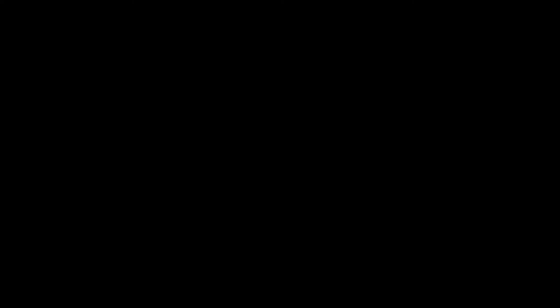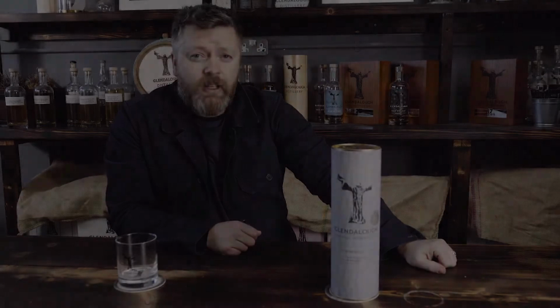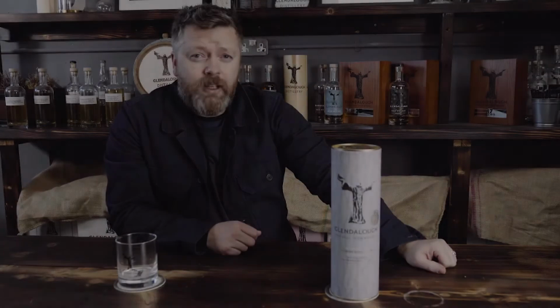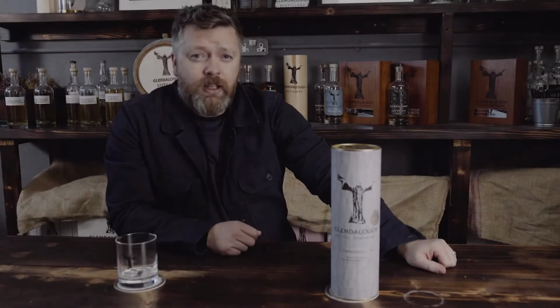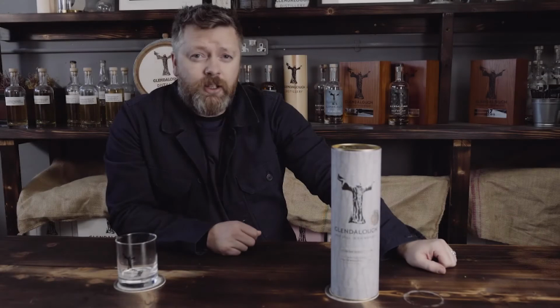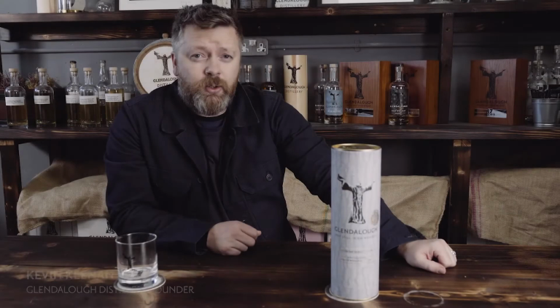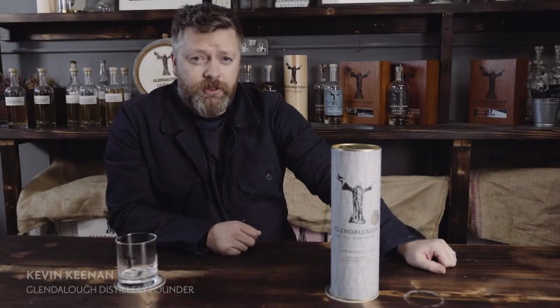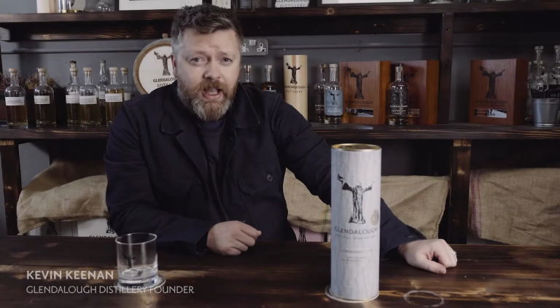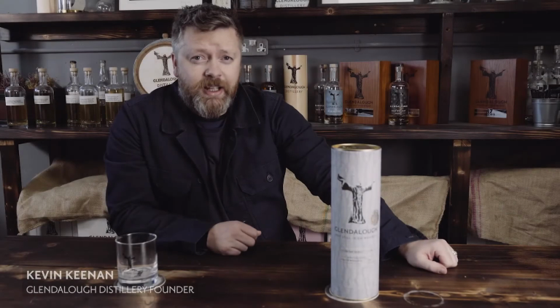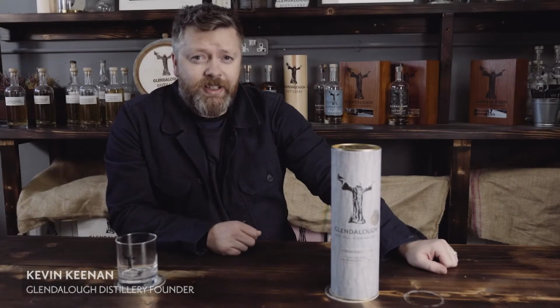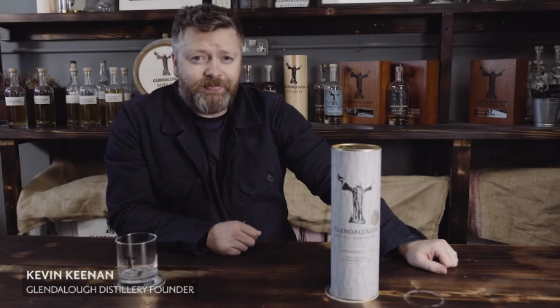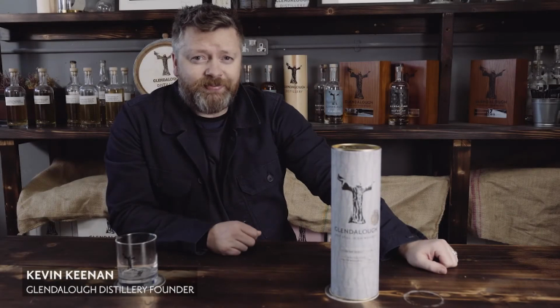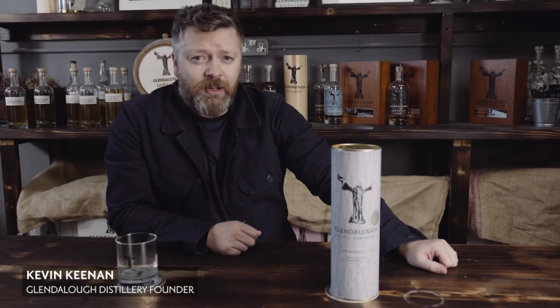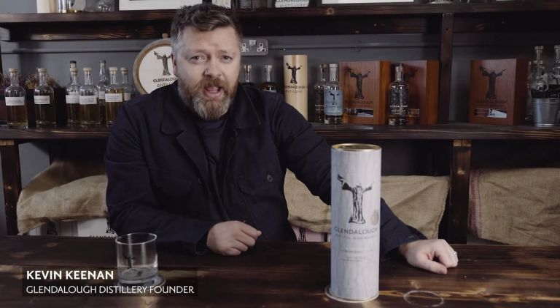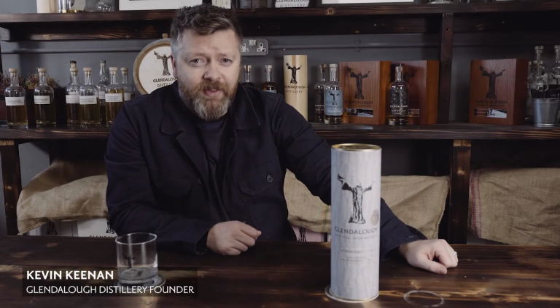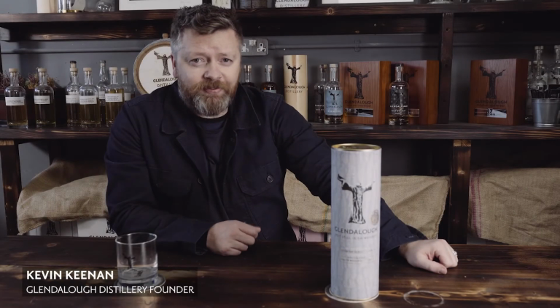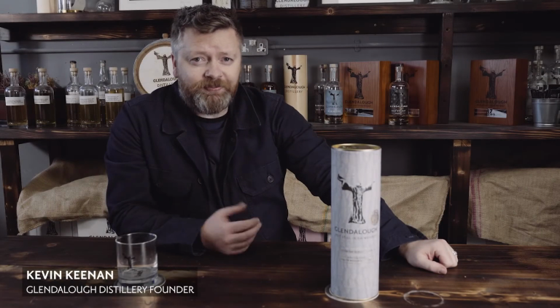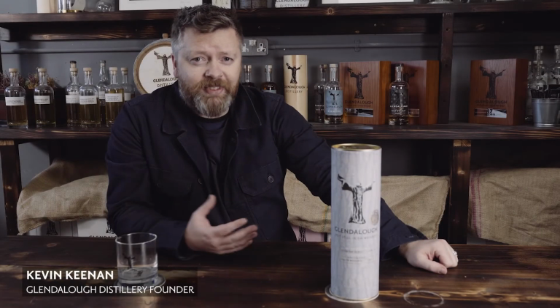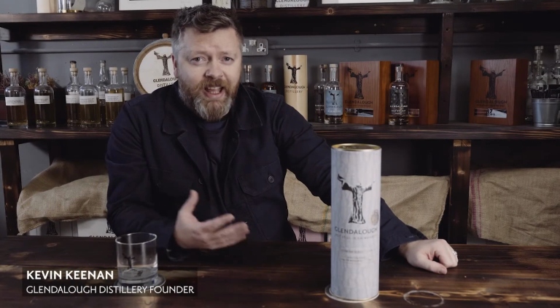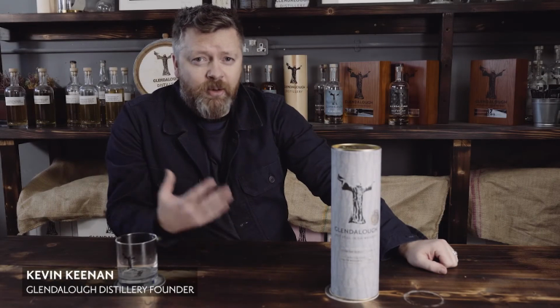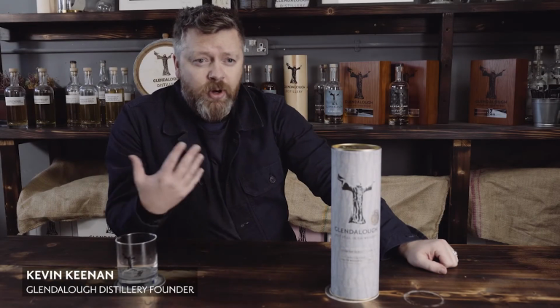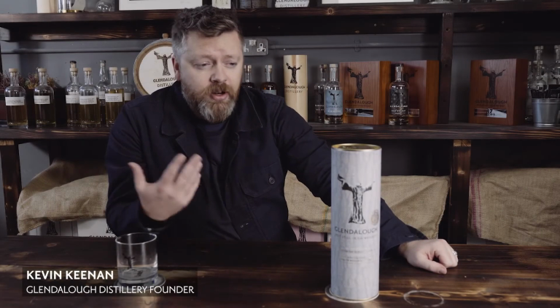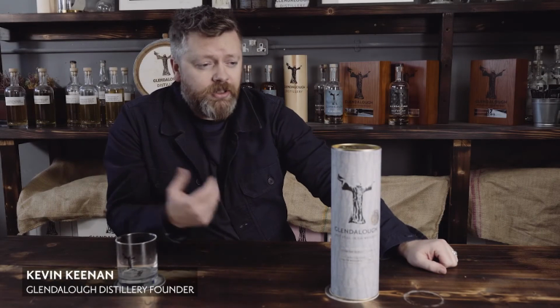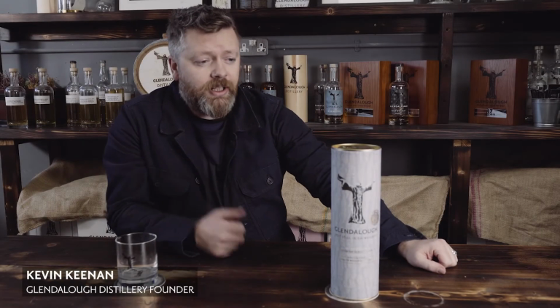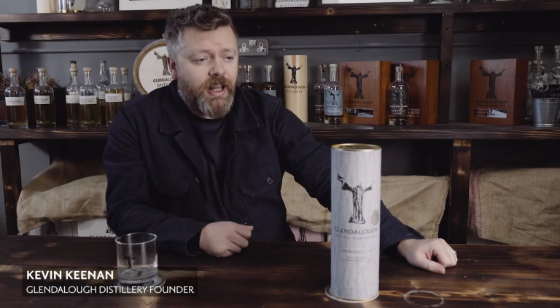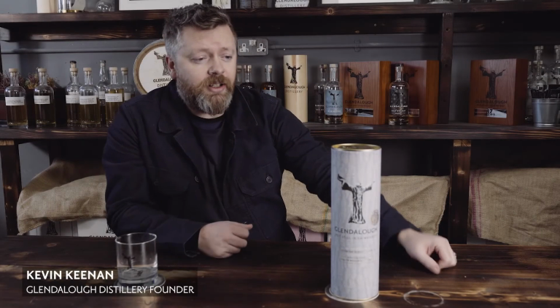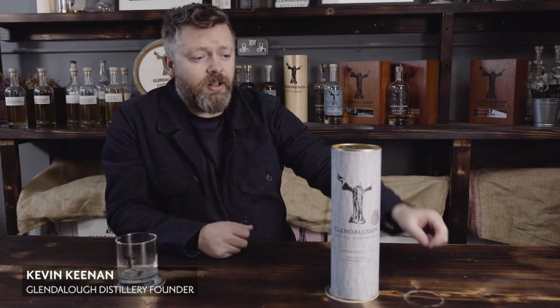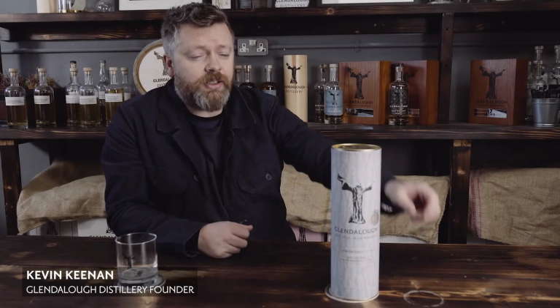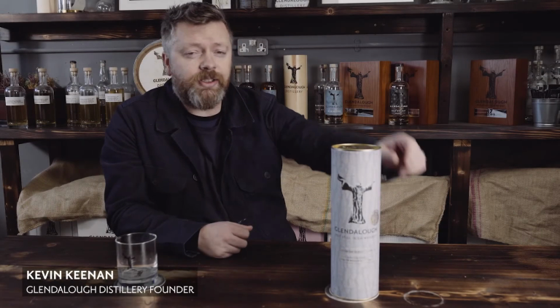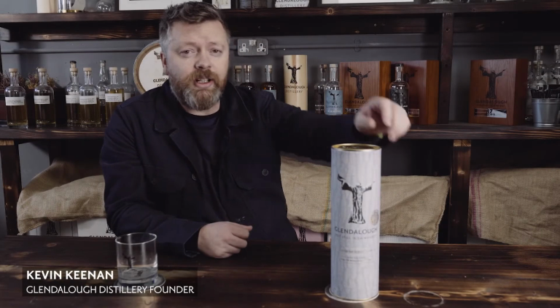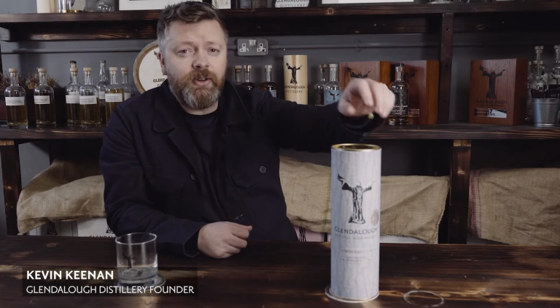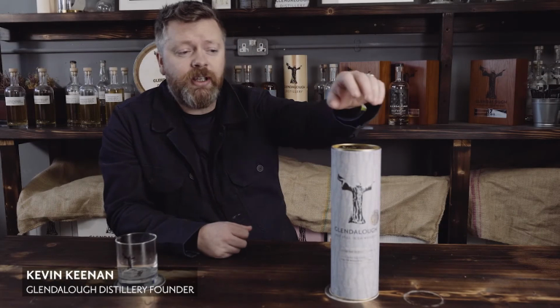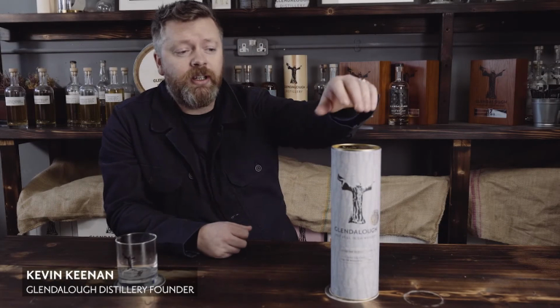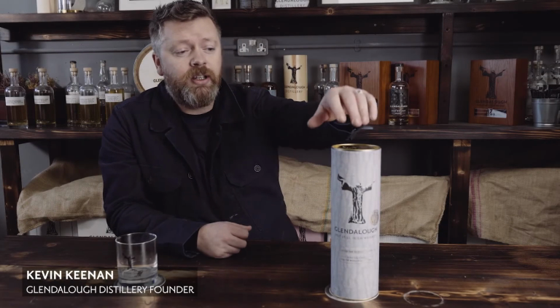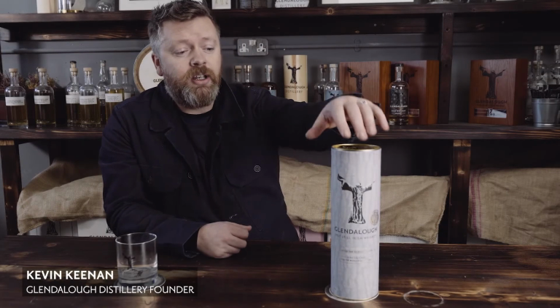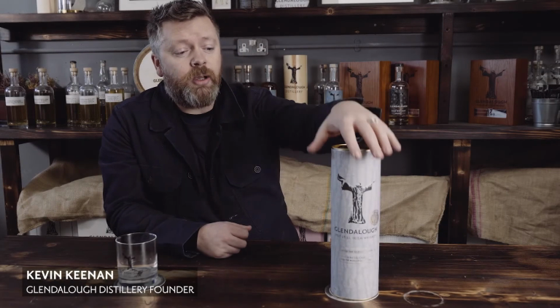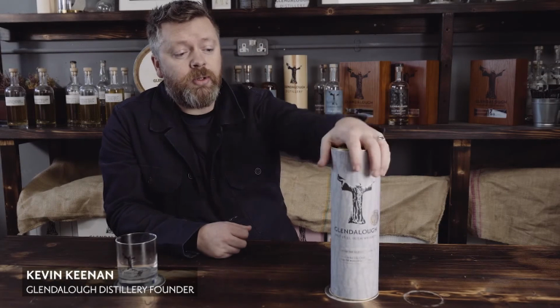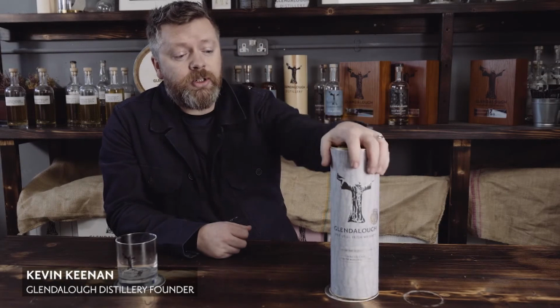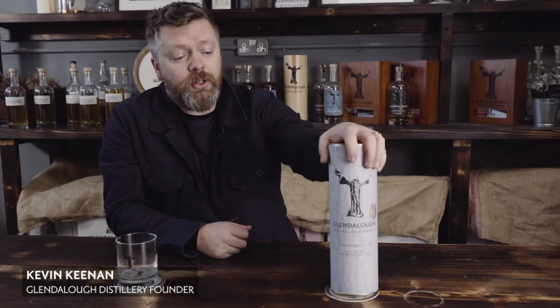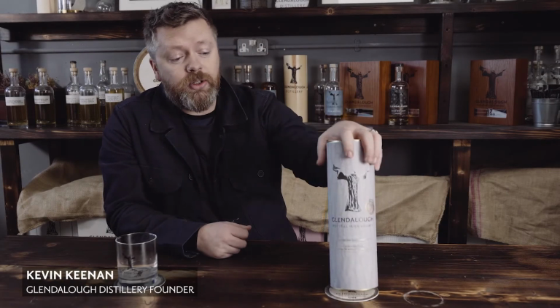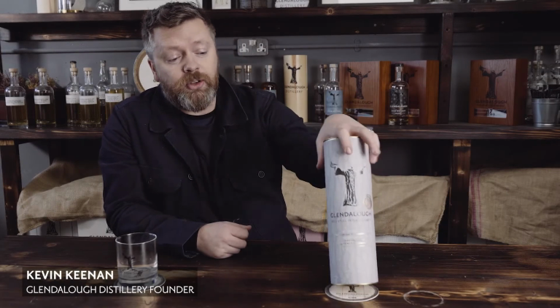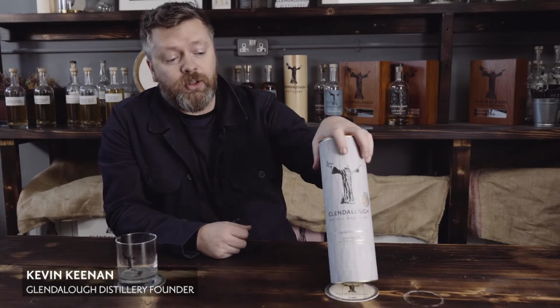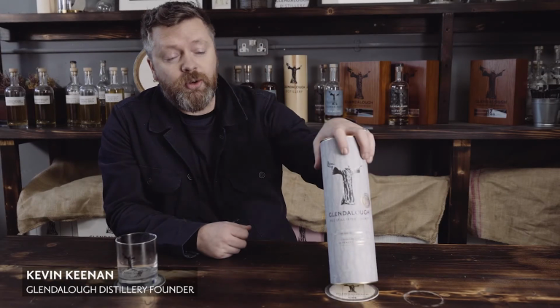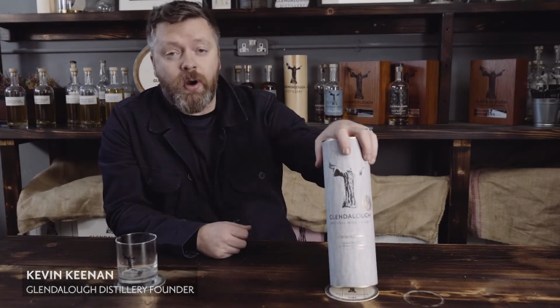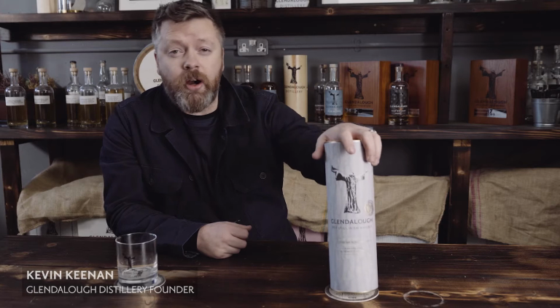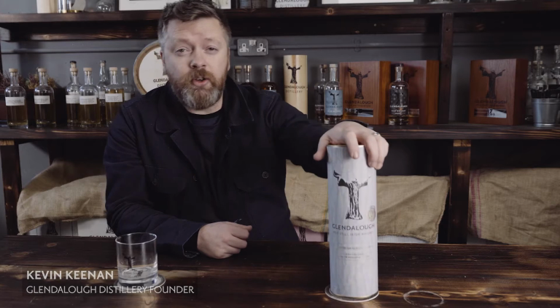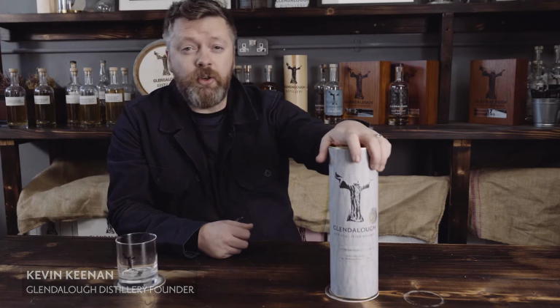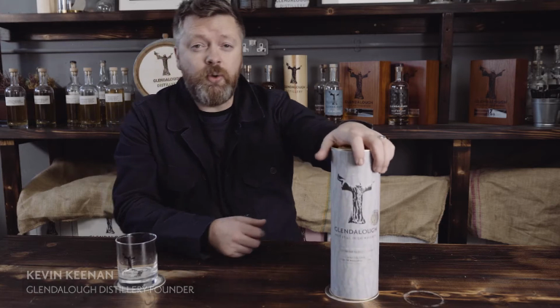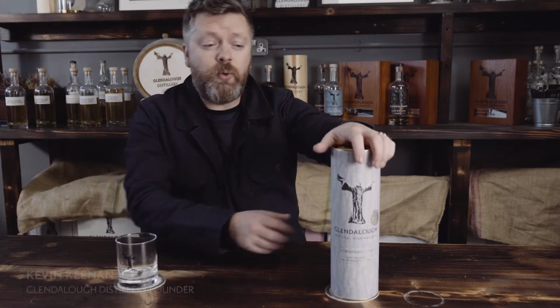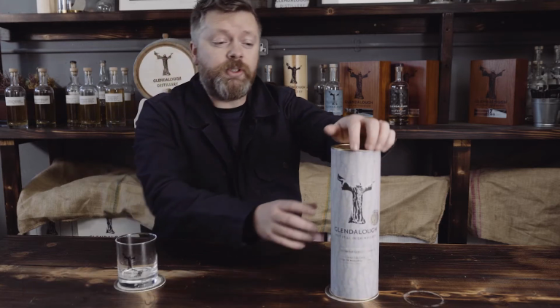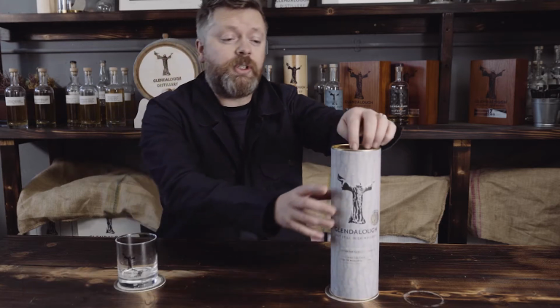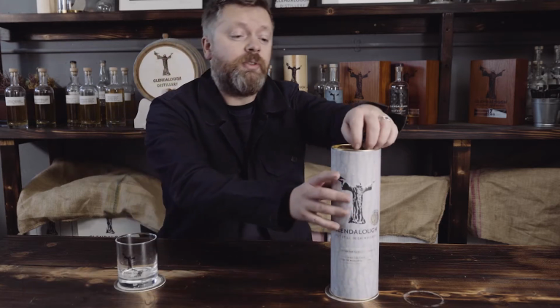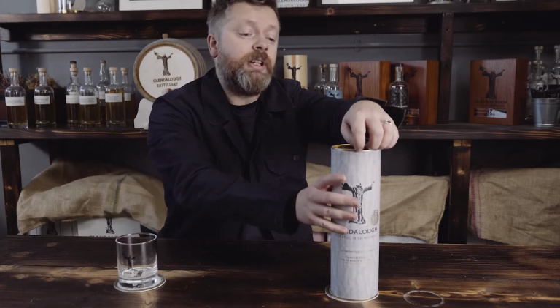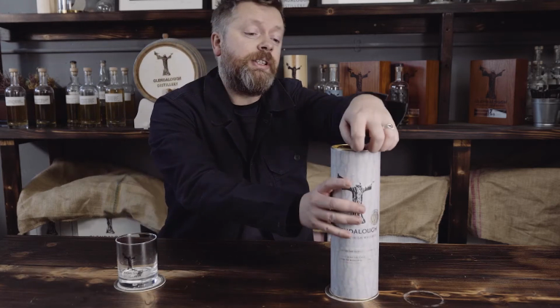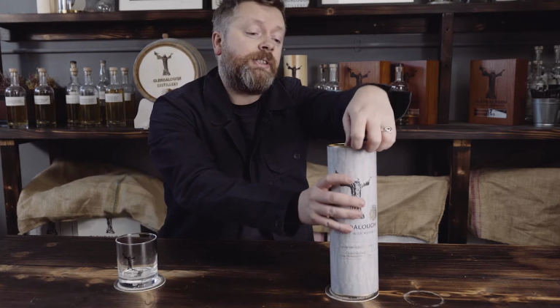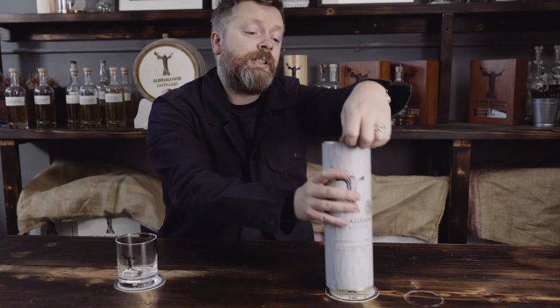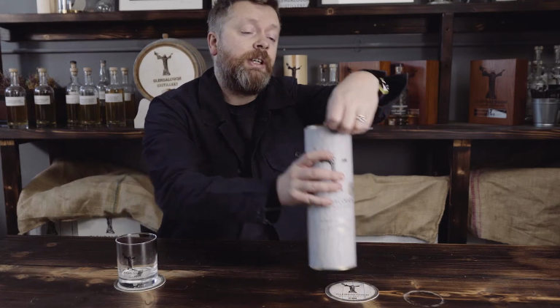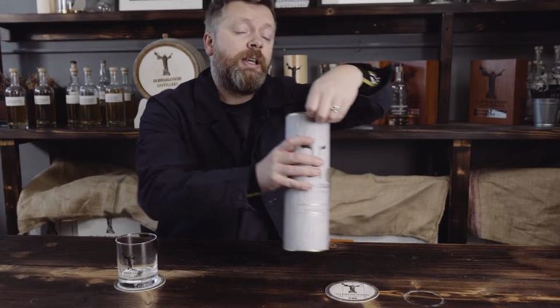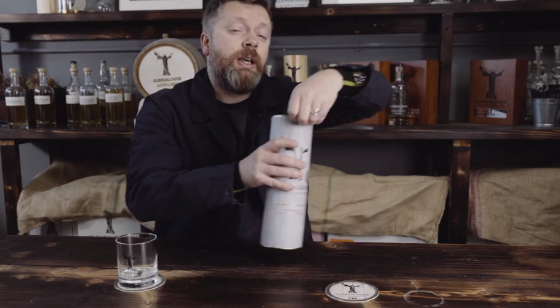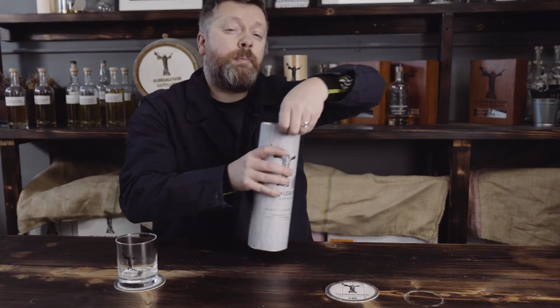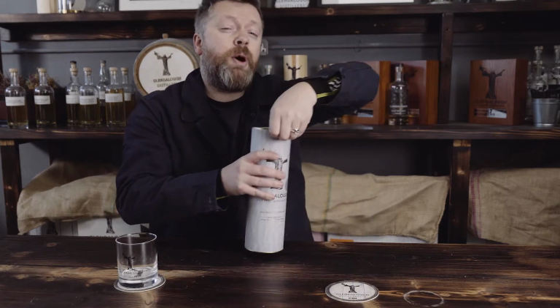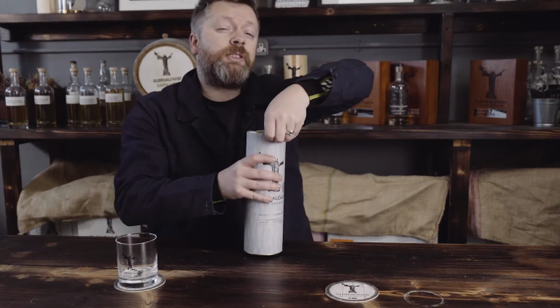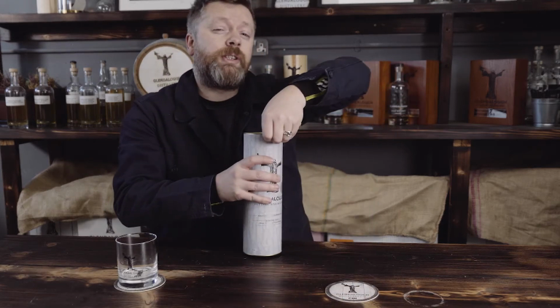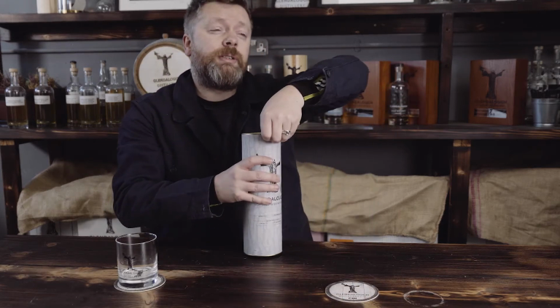Guten Tag, I'm Kevin and we're here at the Glendalough Distillery. I'm going to talk you through our new whisky release, Potstill.